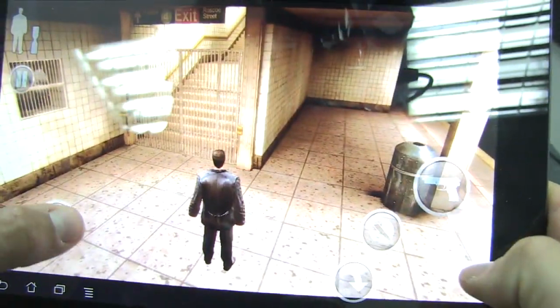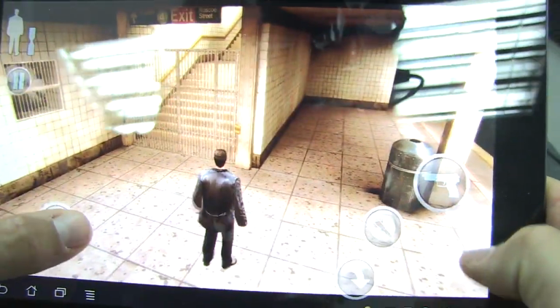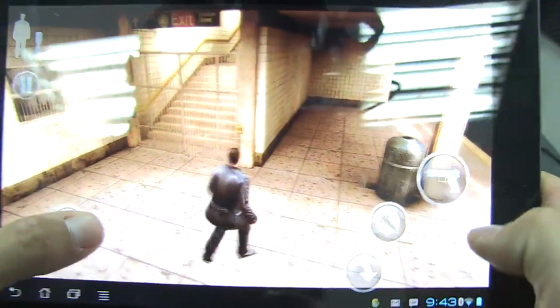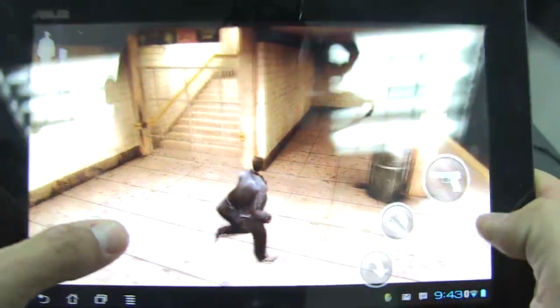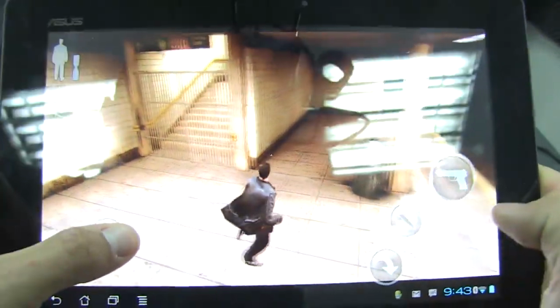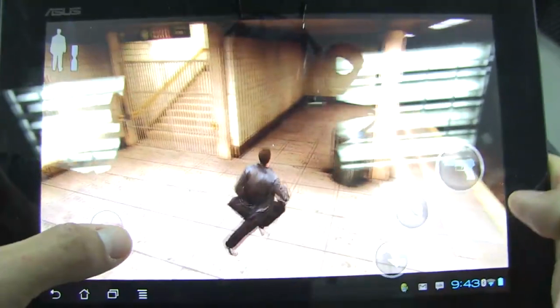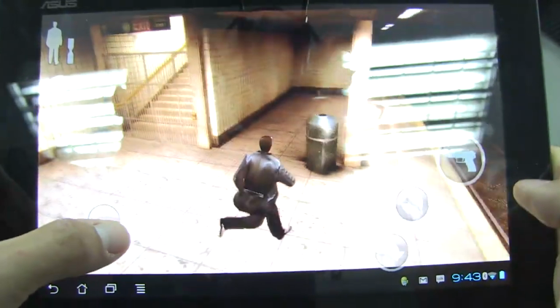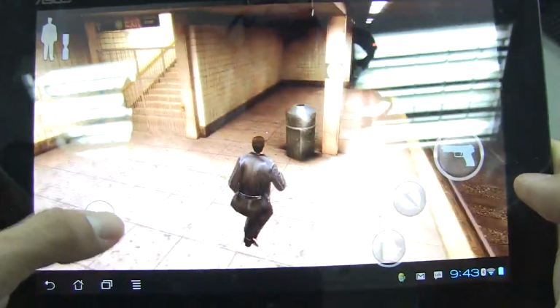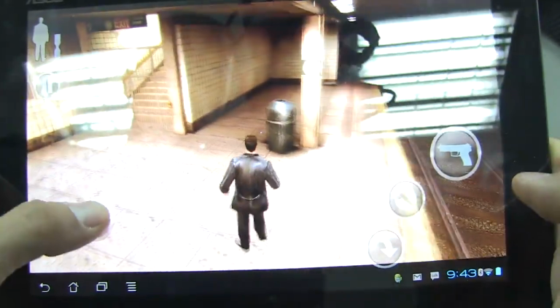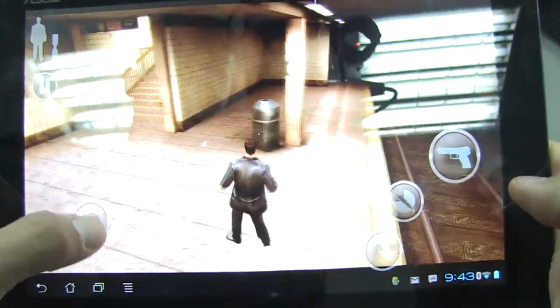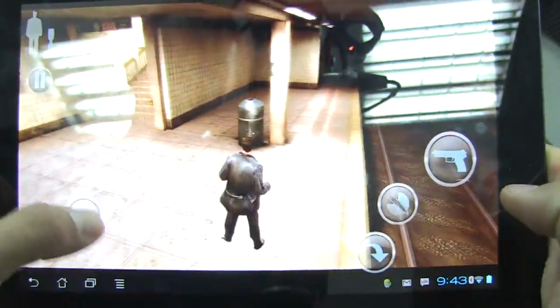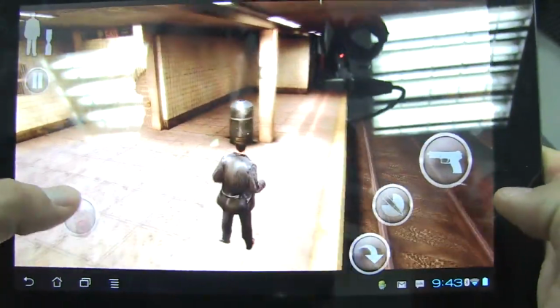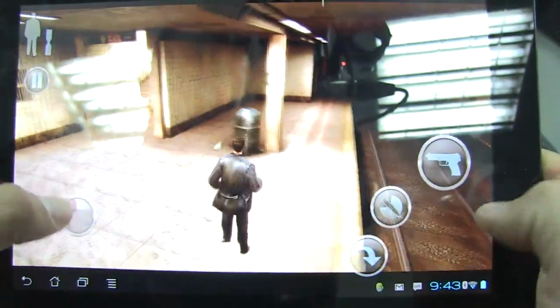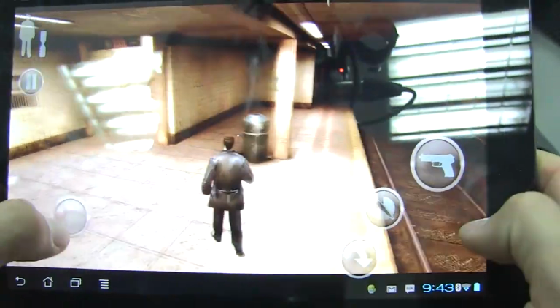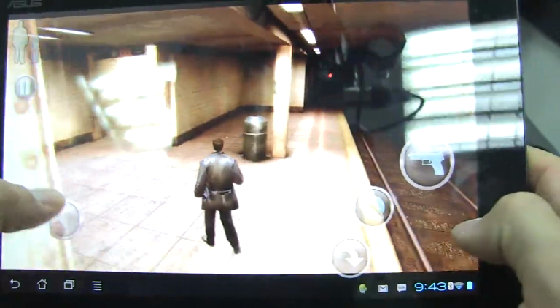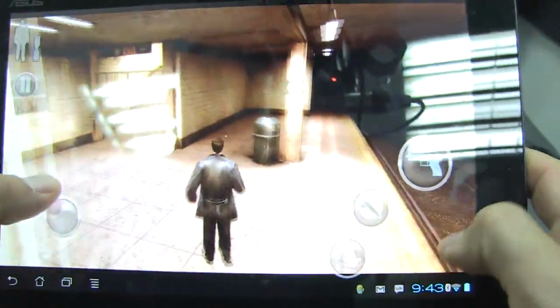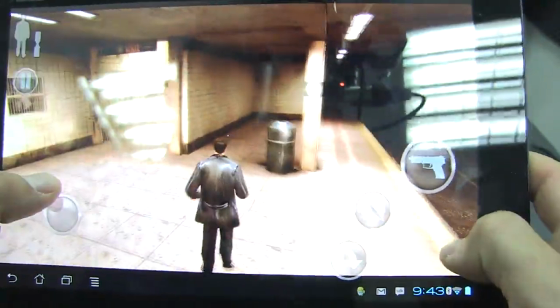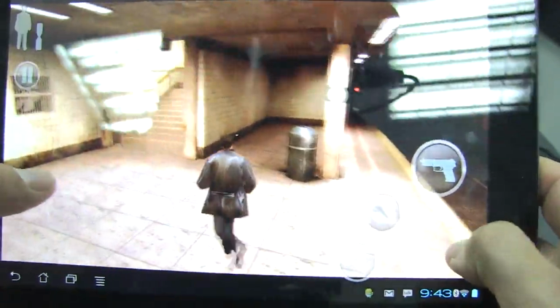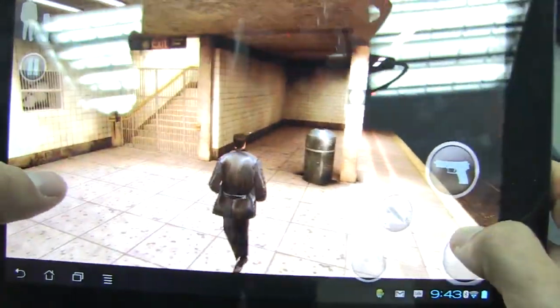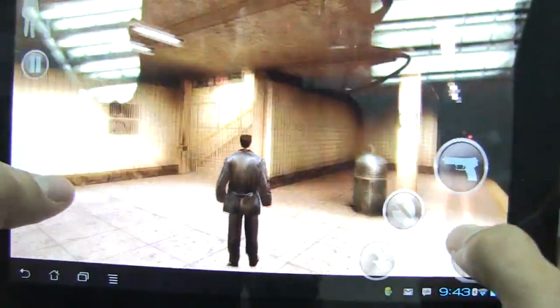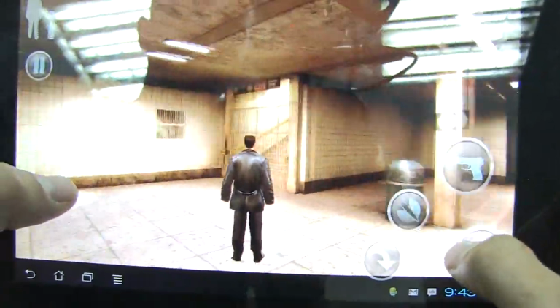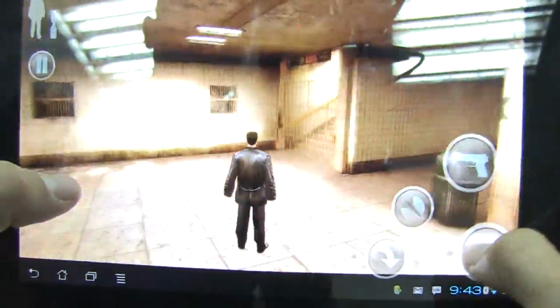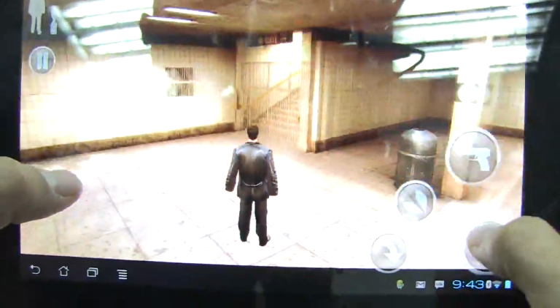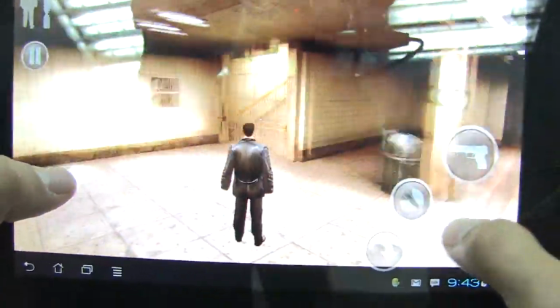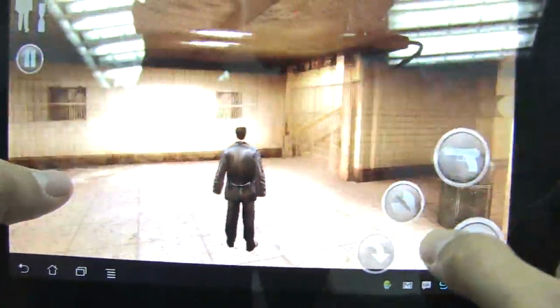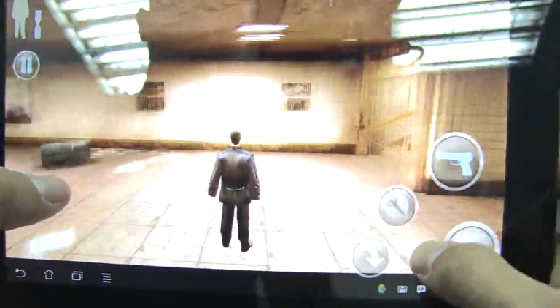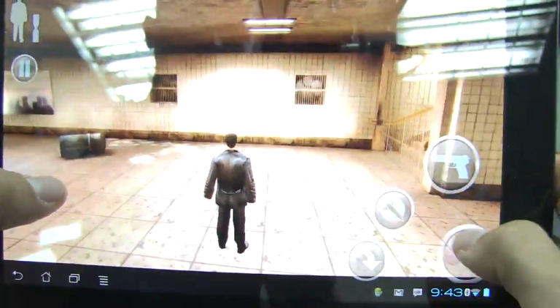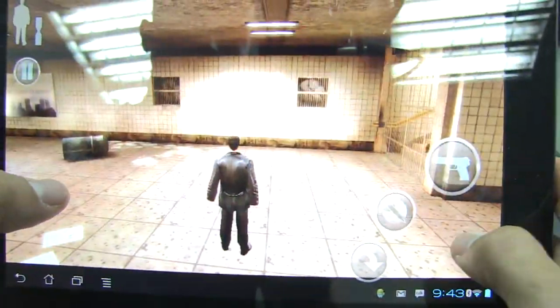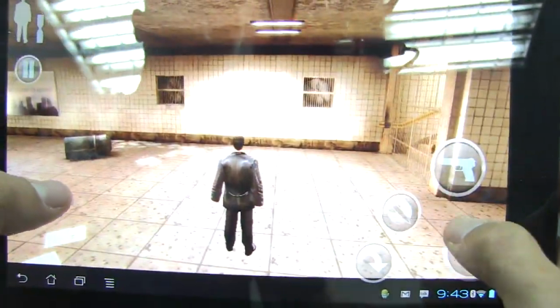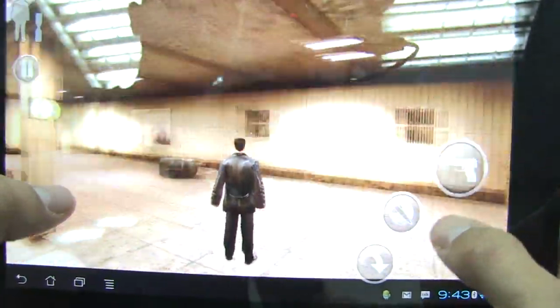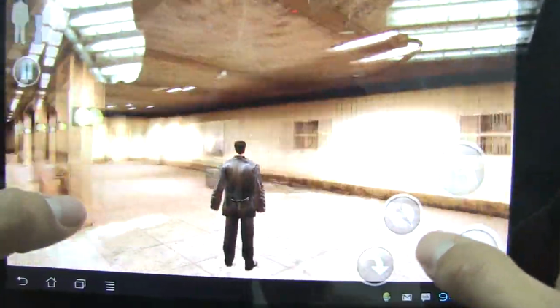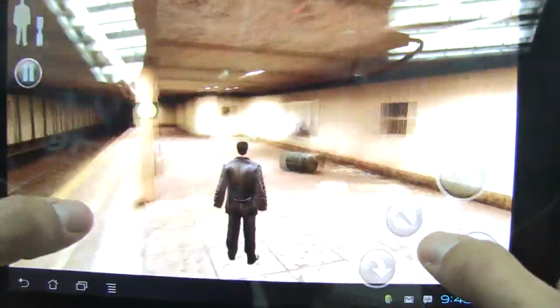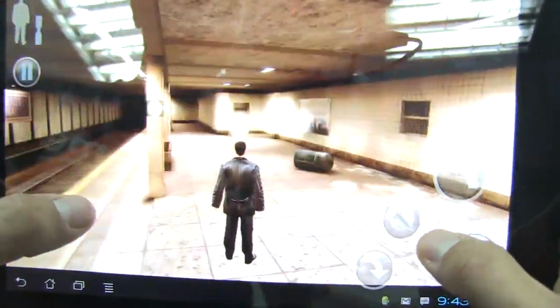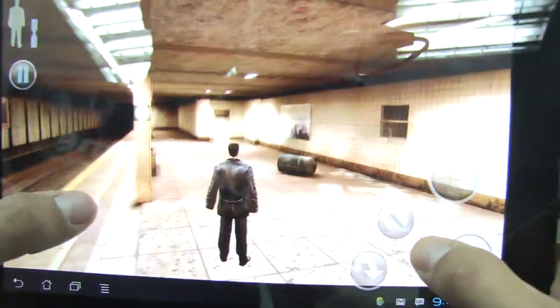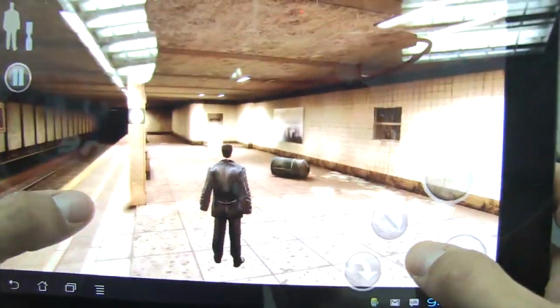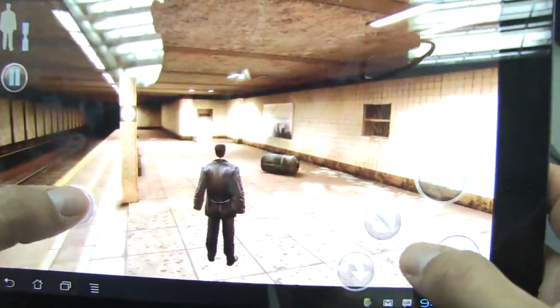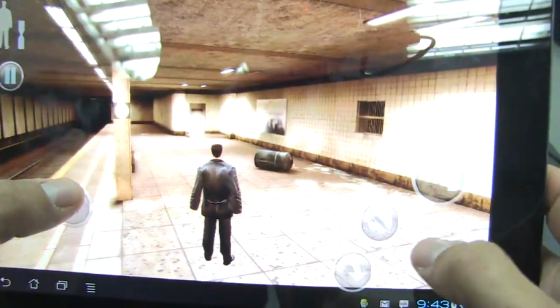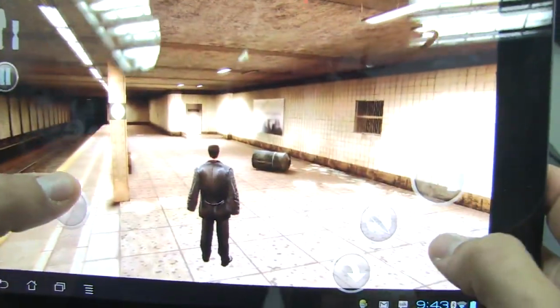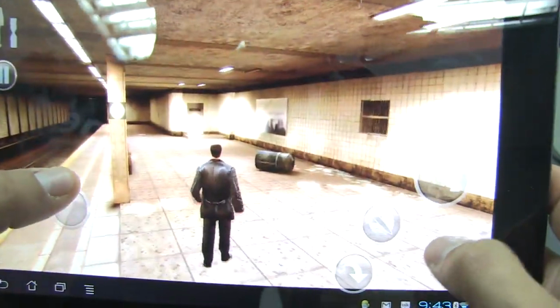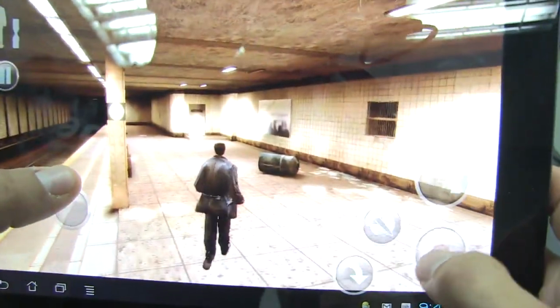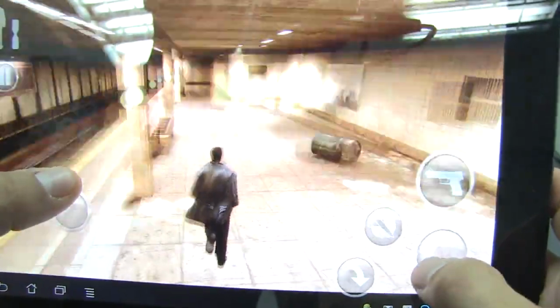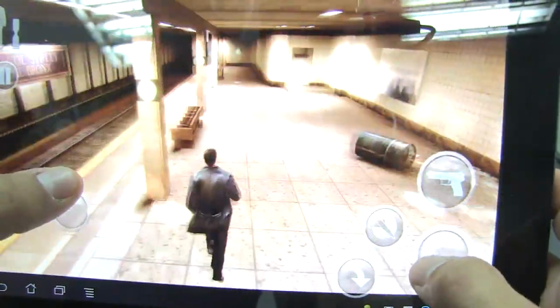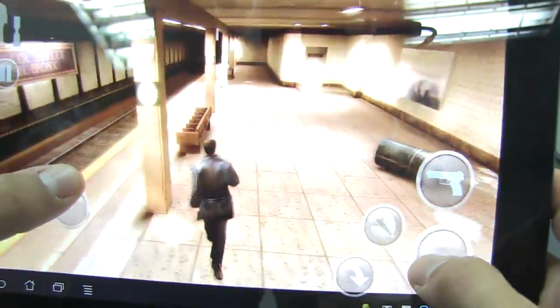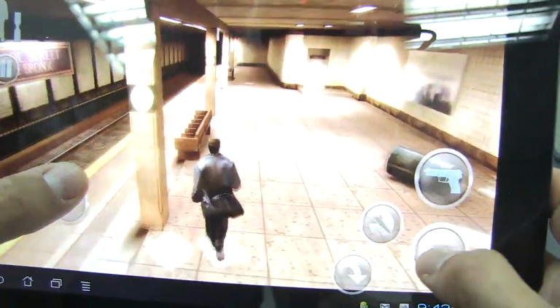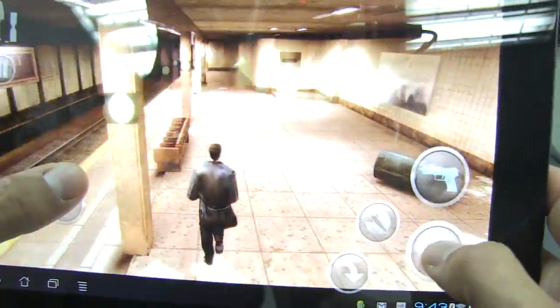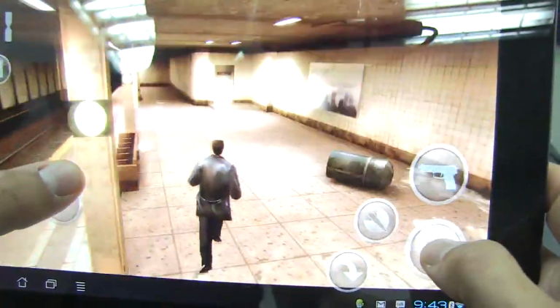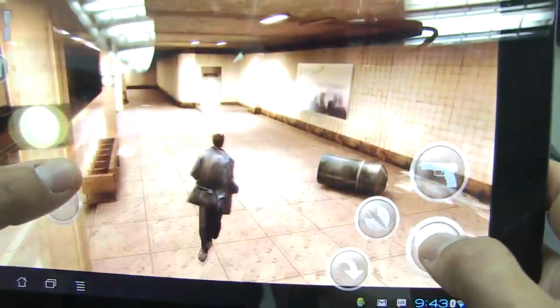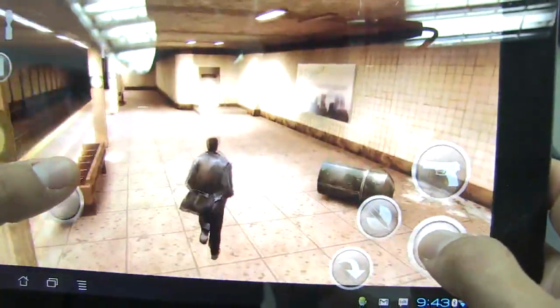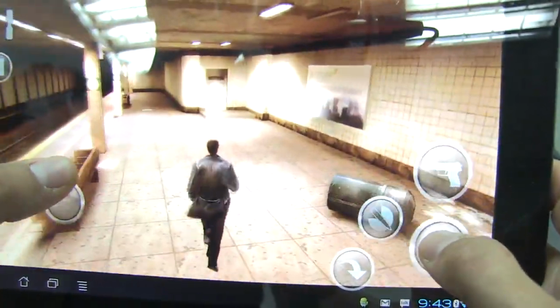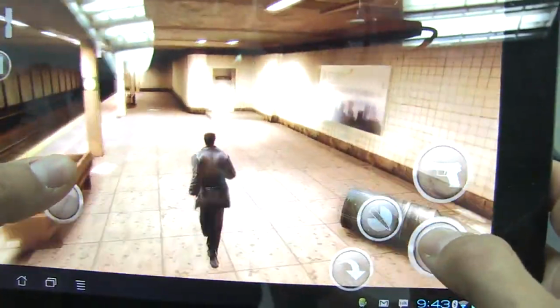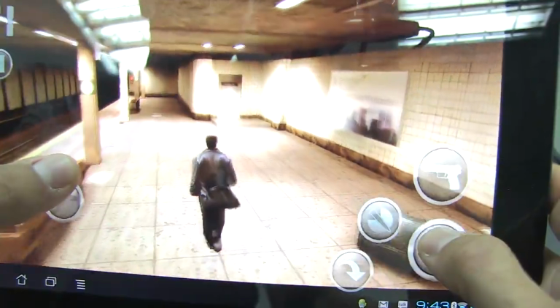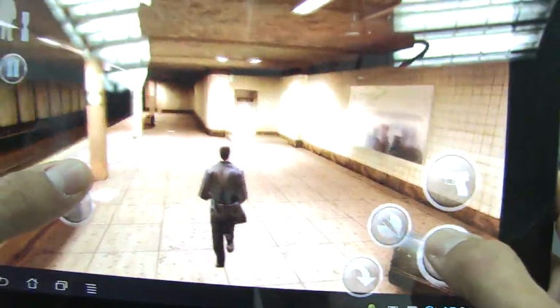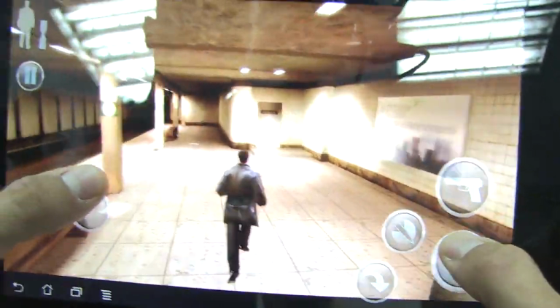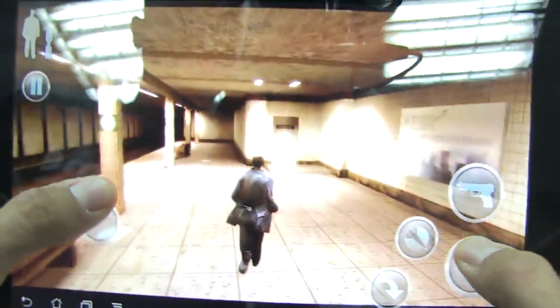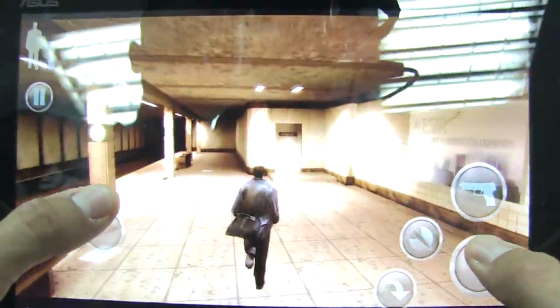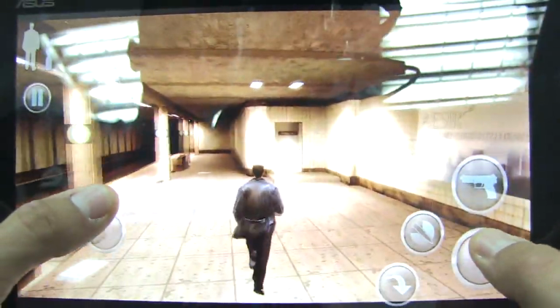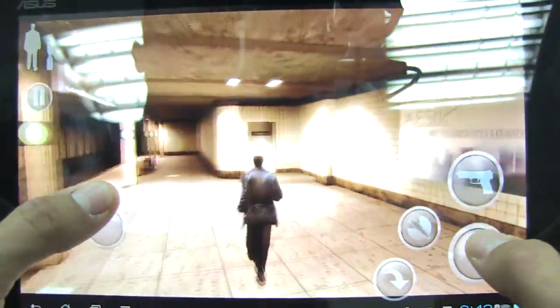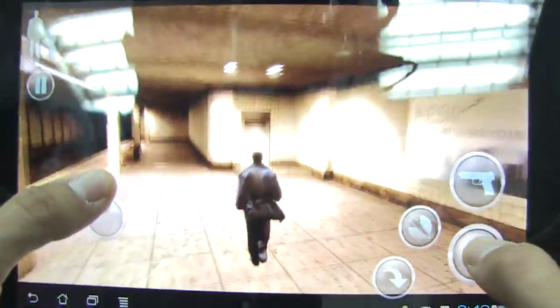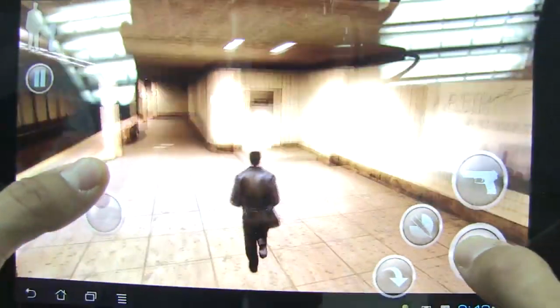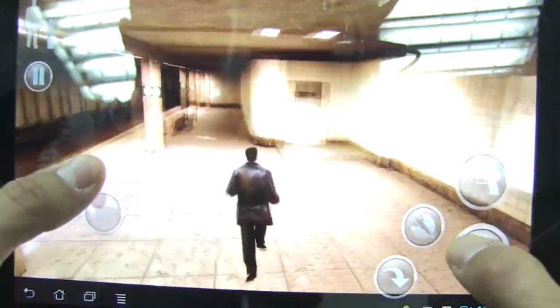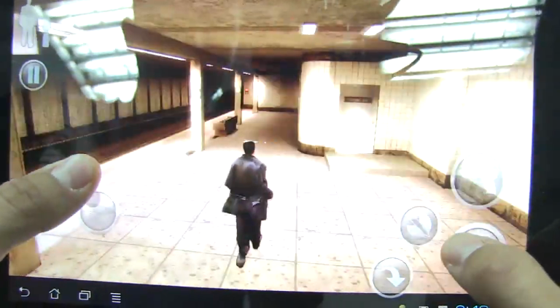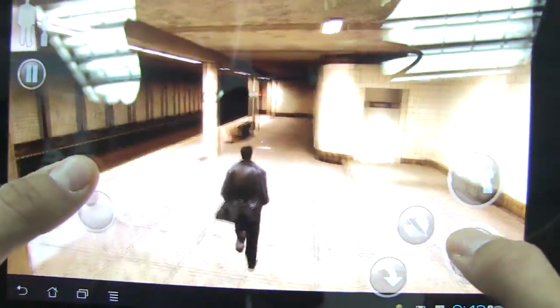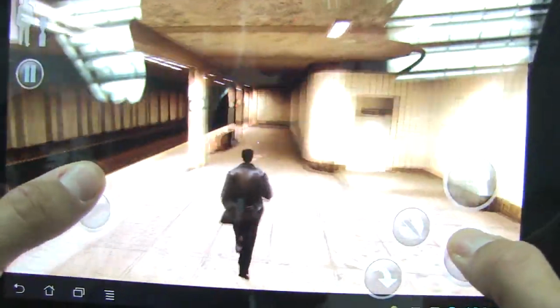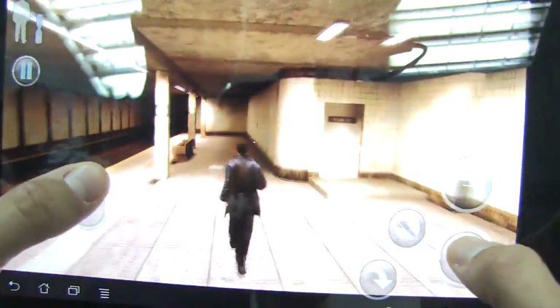Over here on the left we have a joystick control, and on the right it's the same. I'm sure the controls are adjustable in the settings menu.